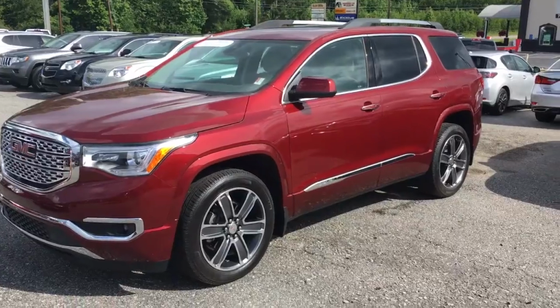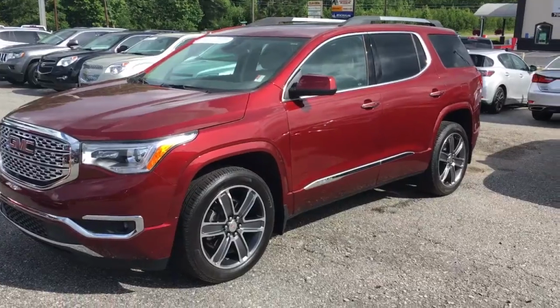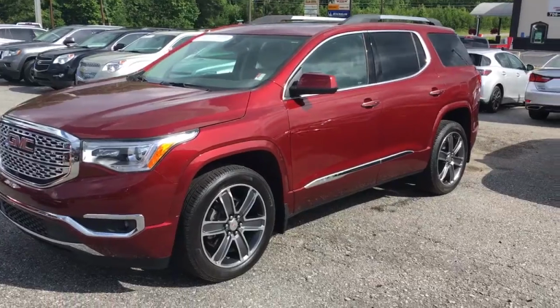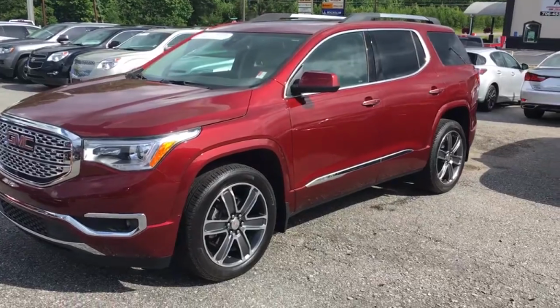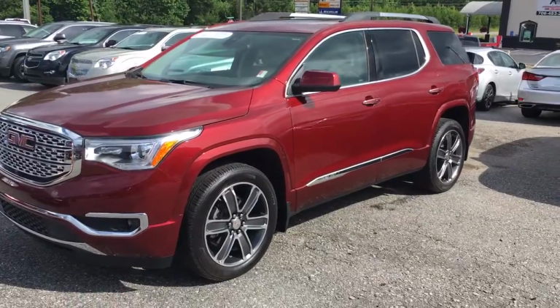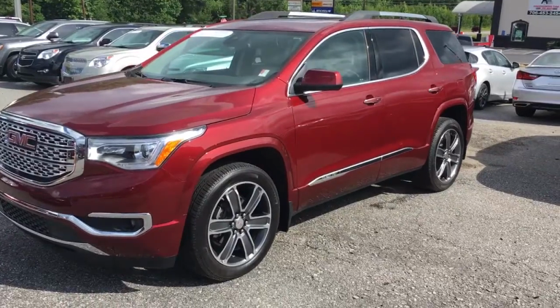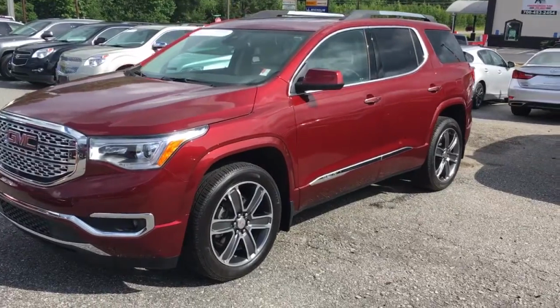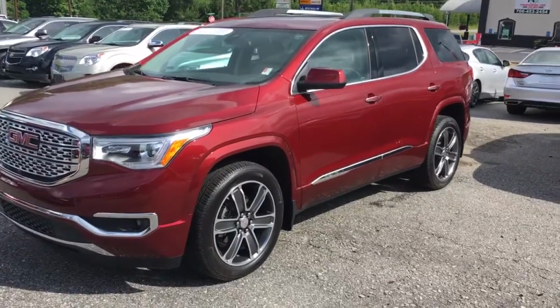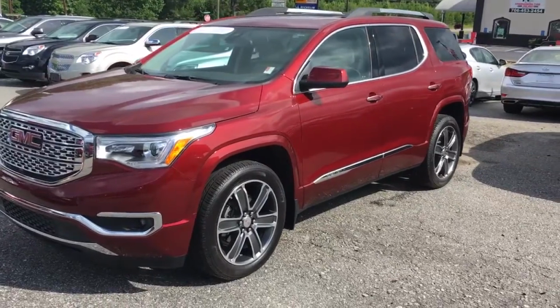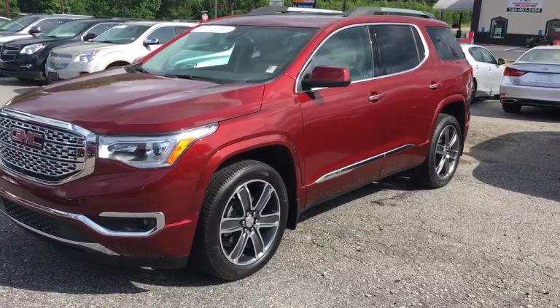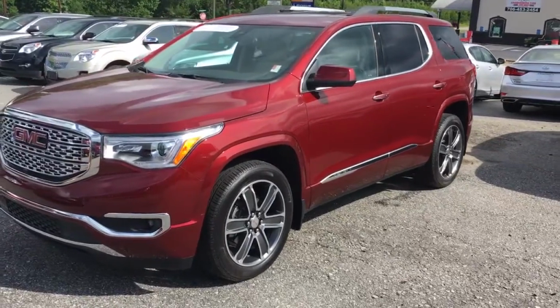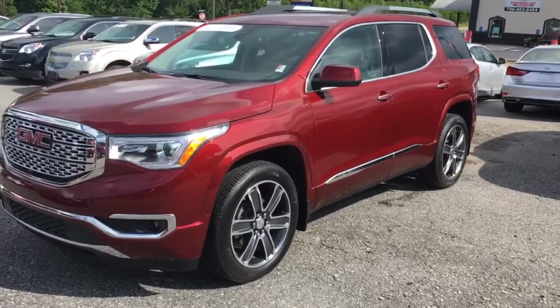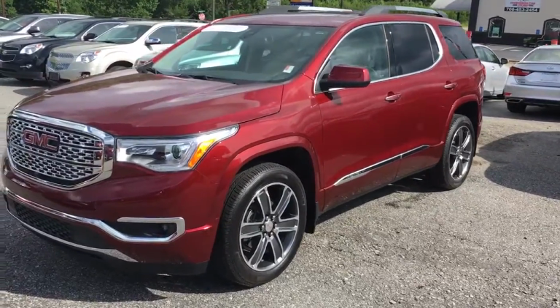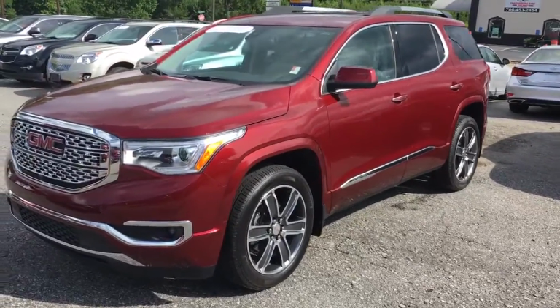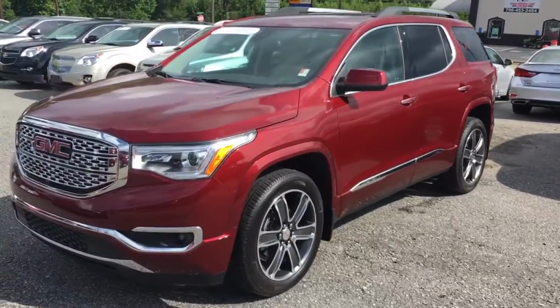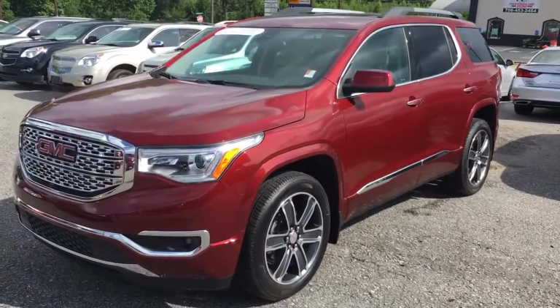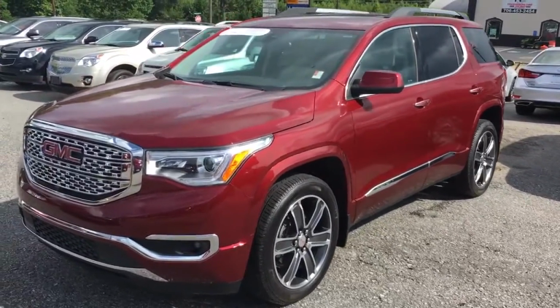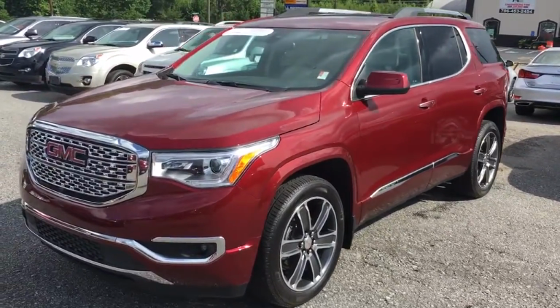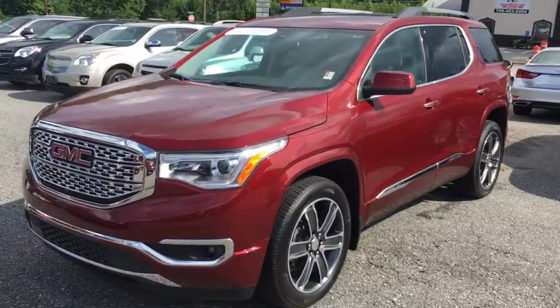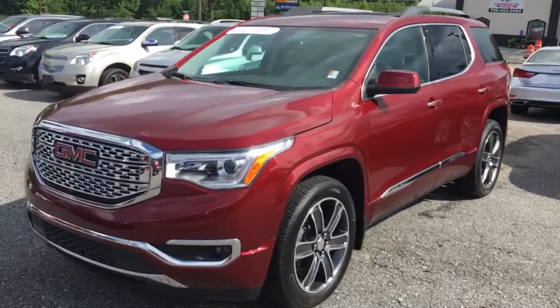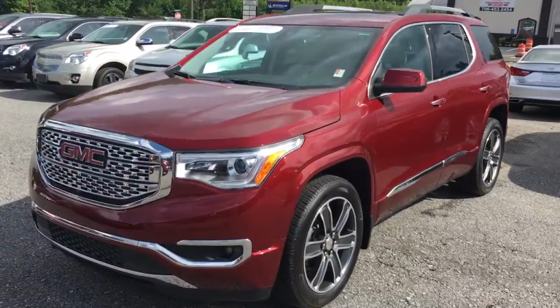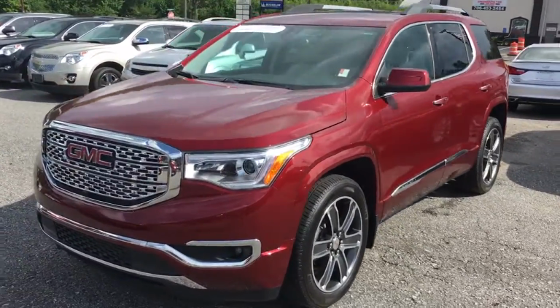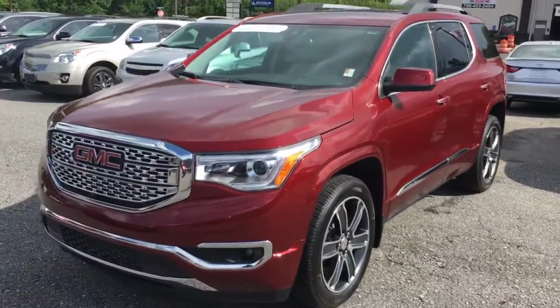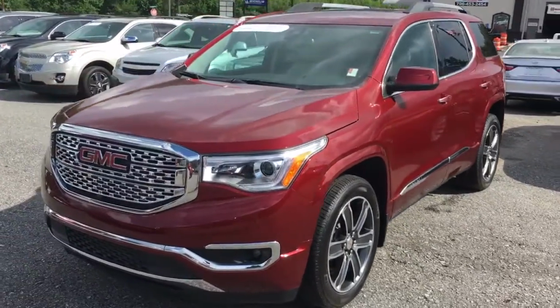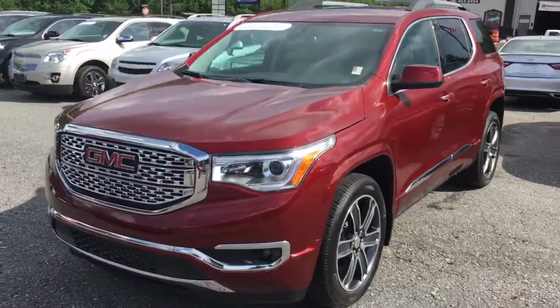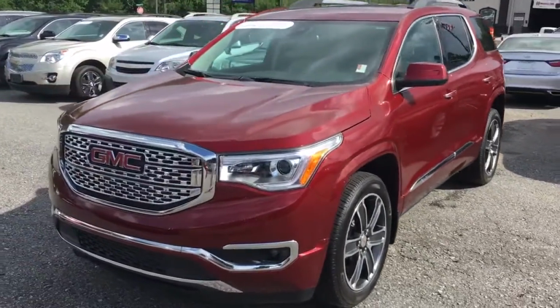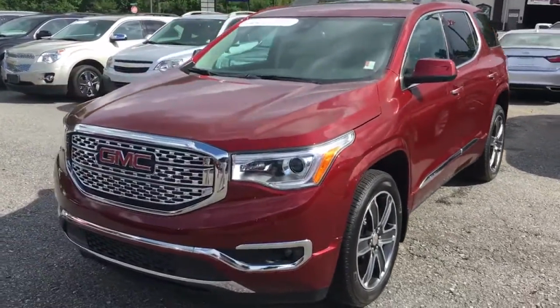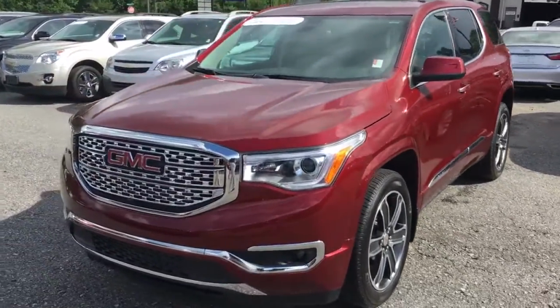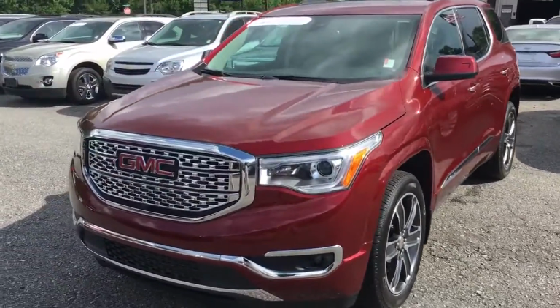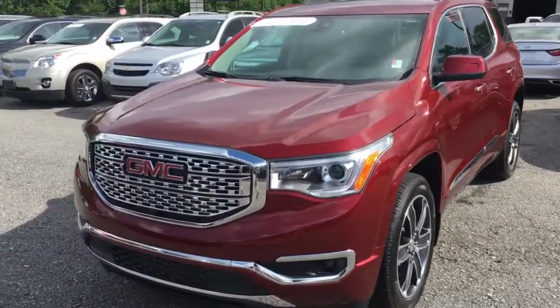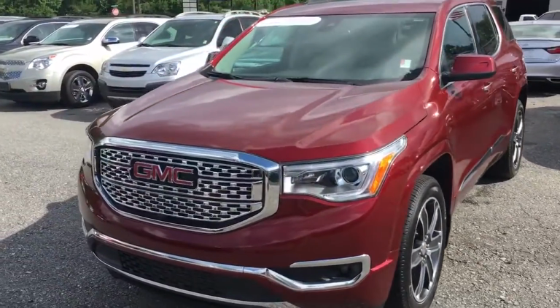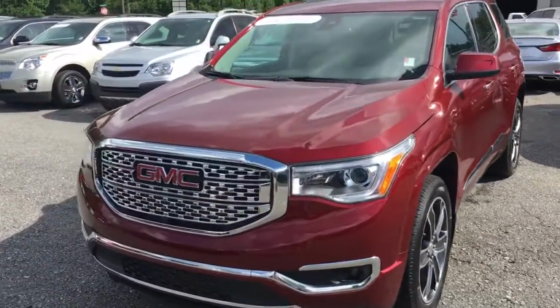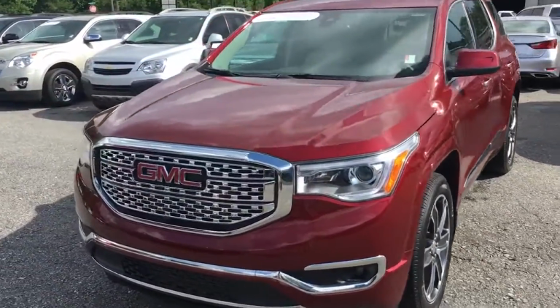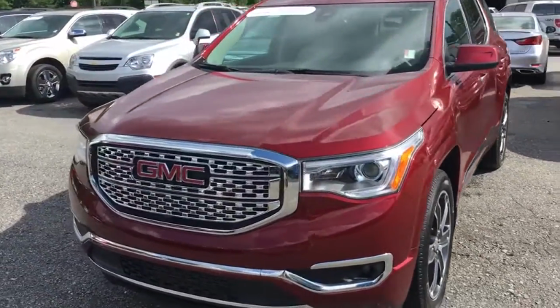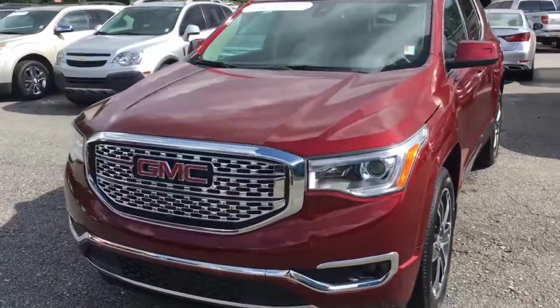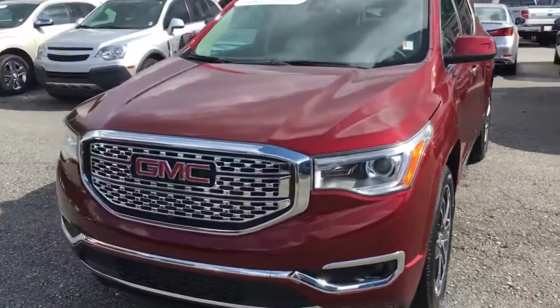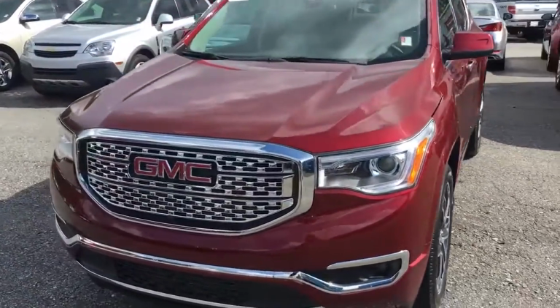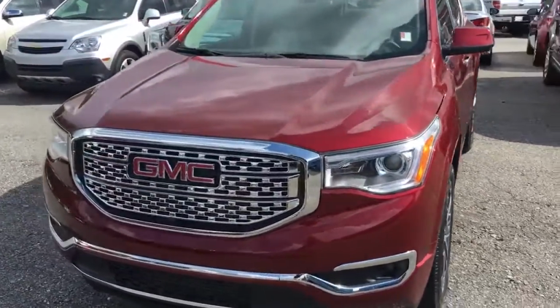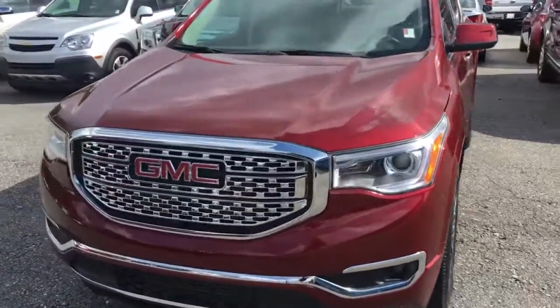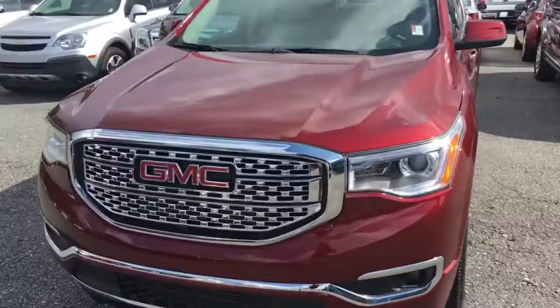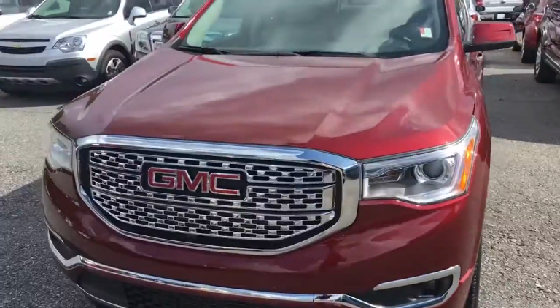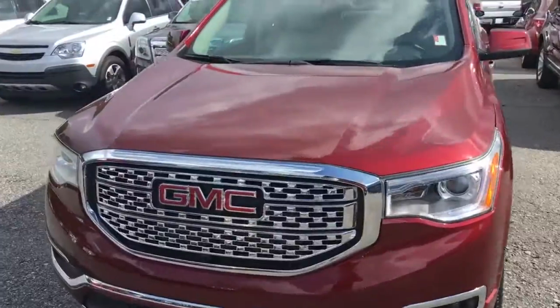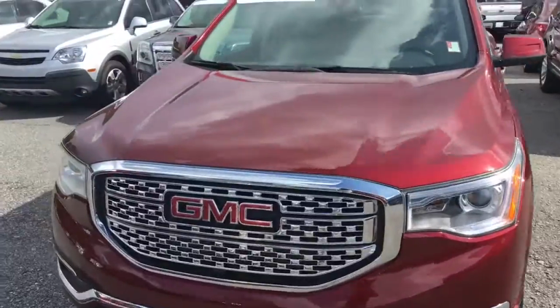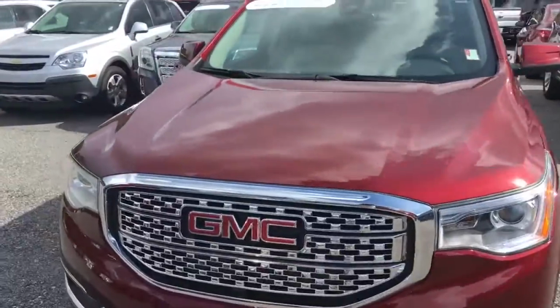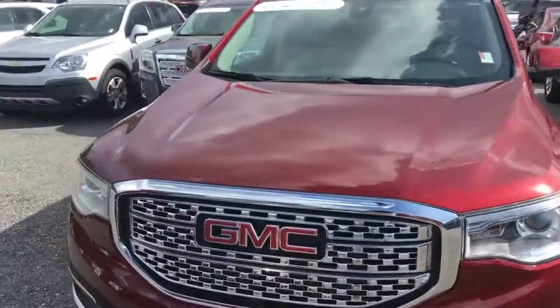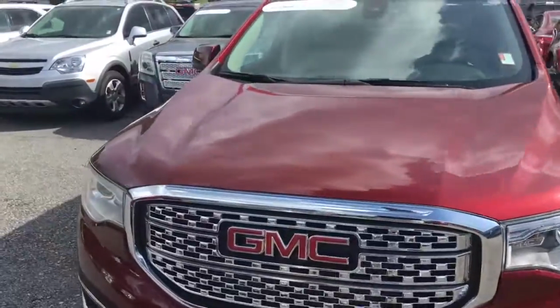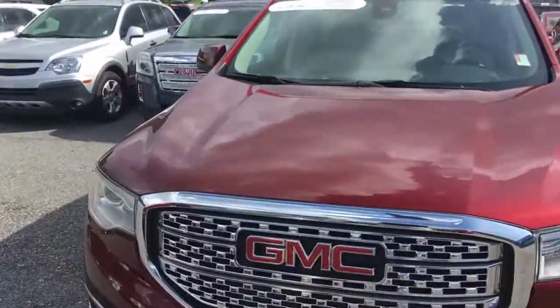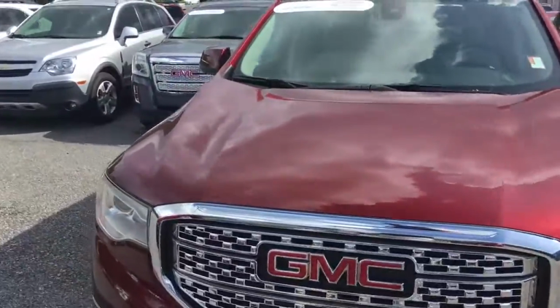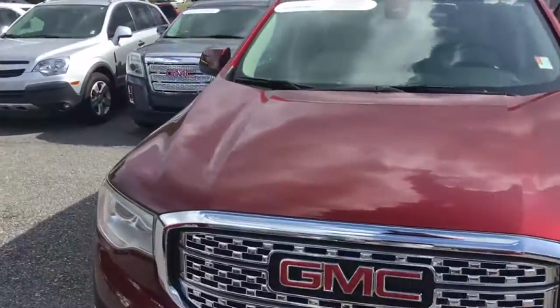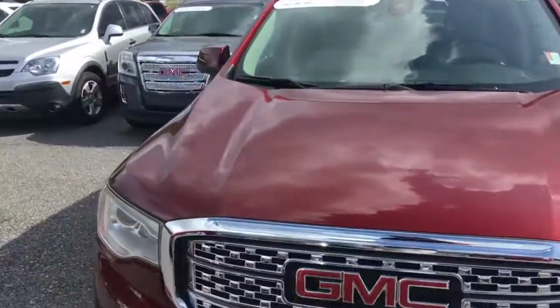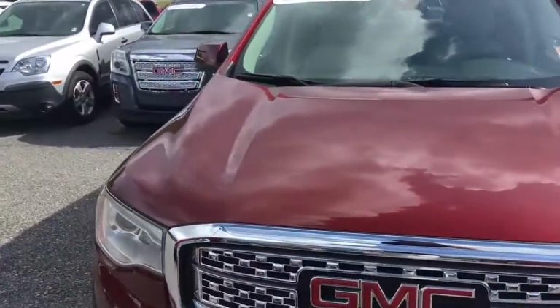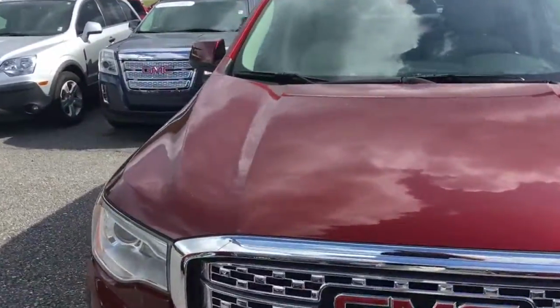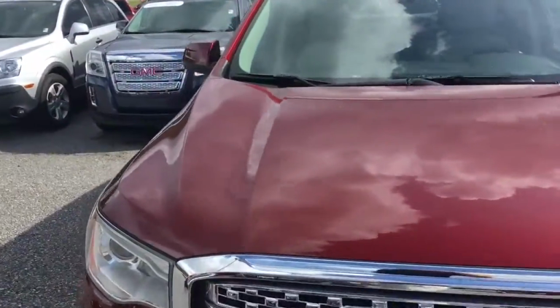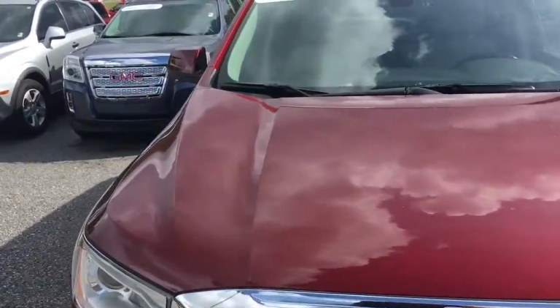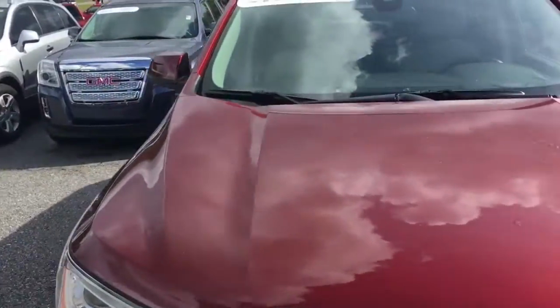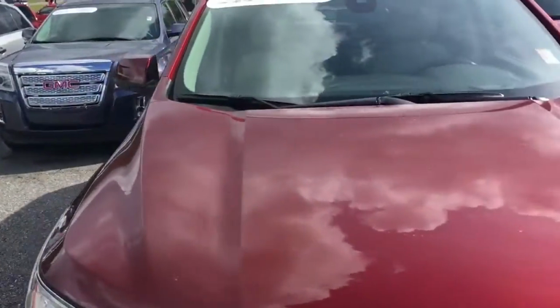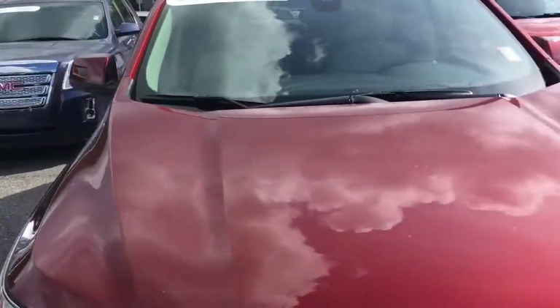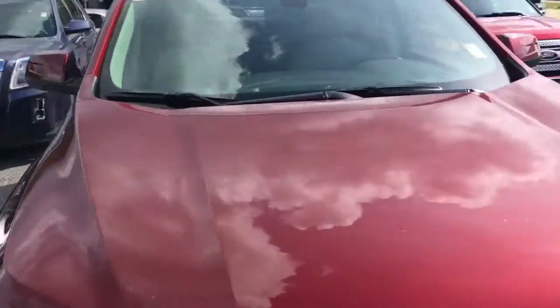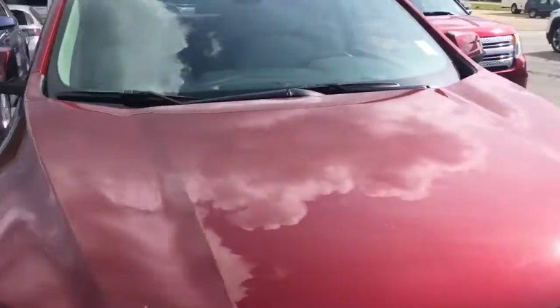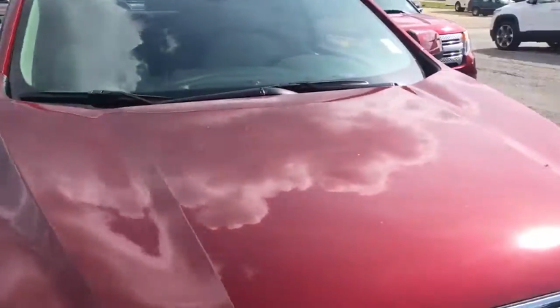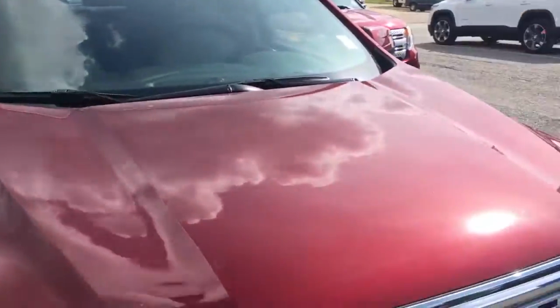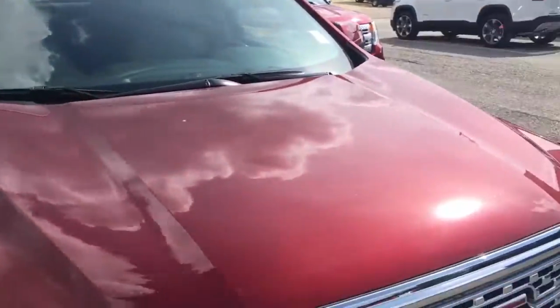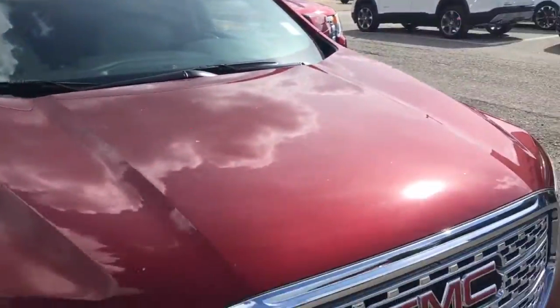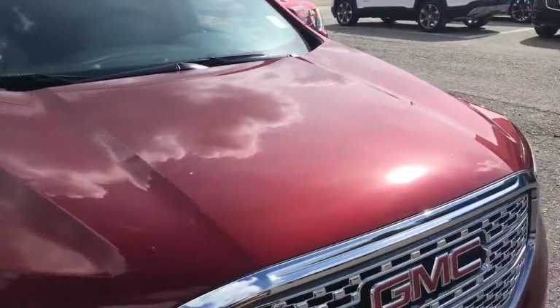Hey Mr. Valentine, Brandon Welch here at Jimmy Britt Chevrolet. Just wanted to send you a quick video of that GMC Acadia that Jeff was telling you about.